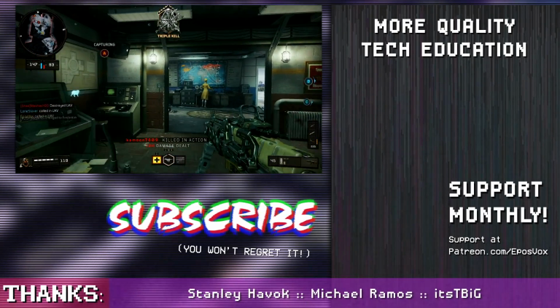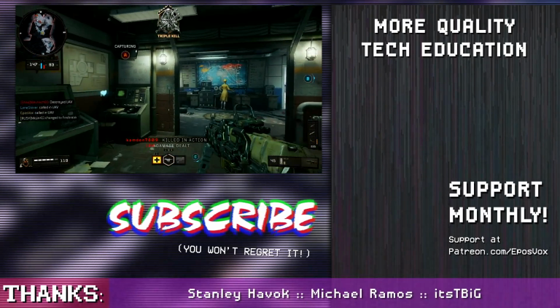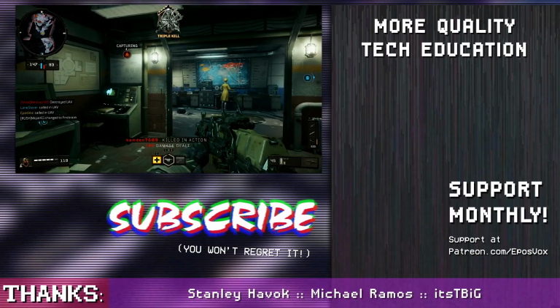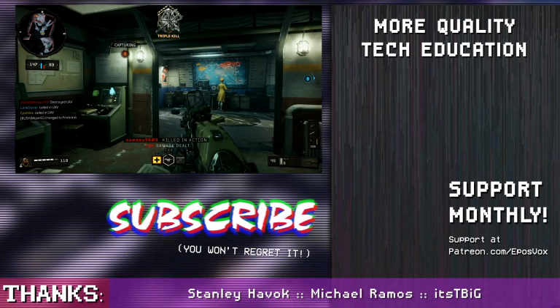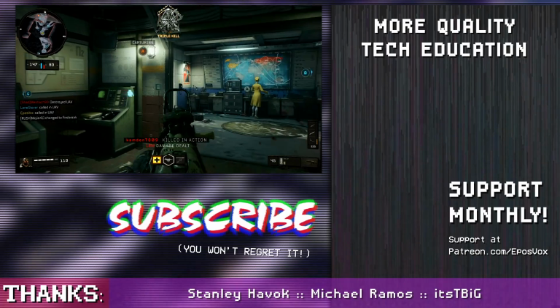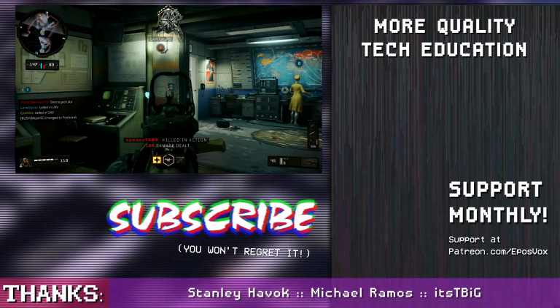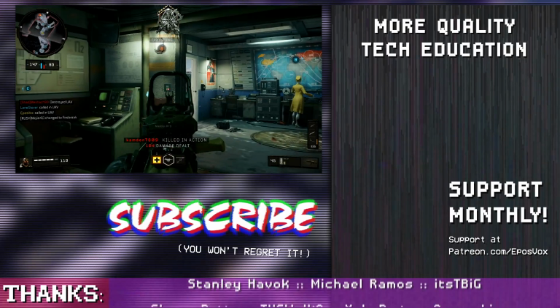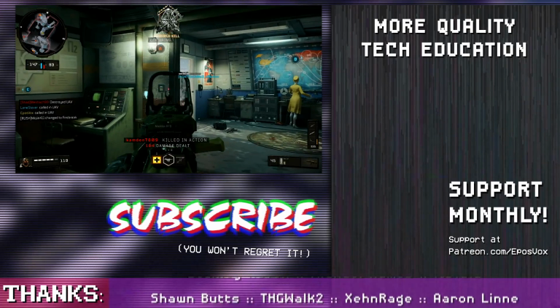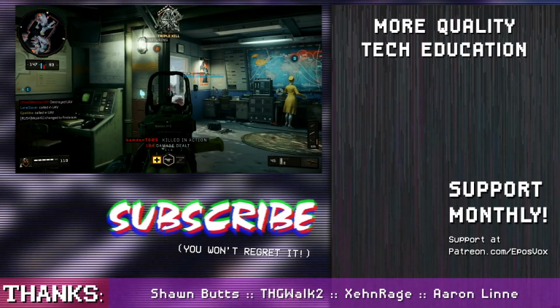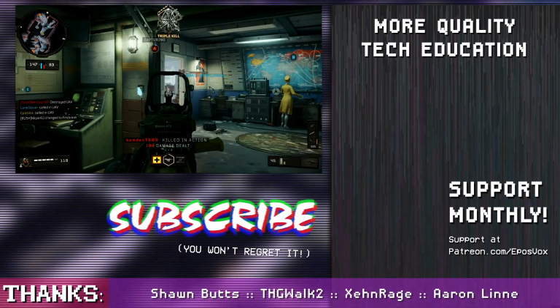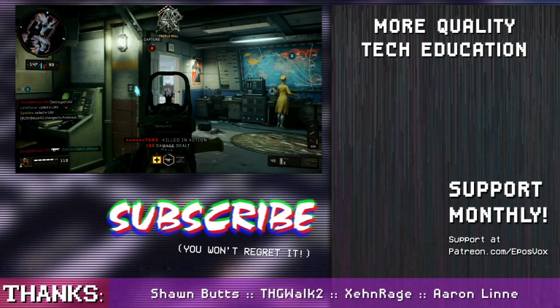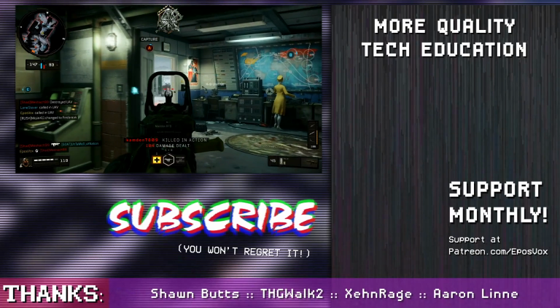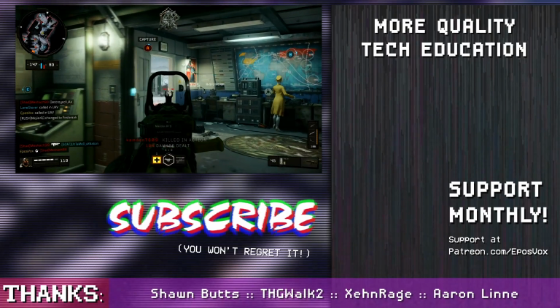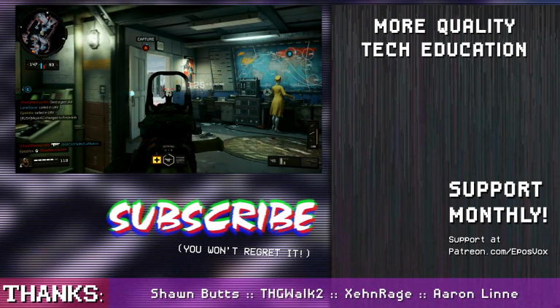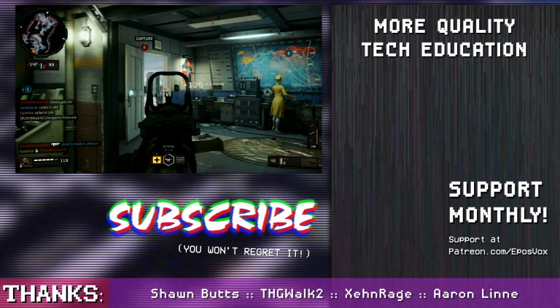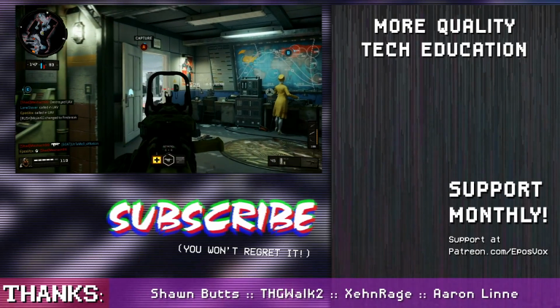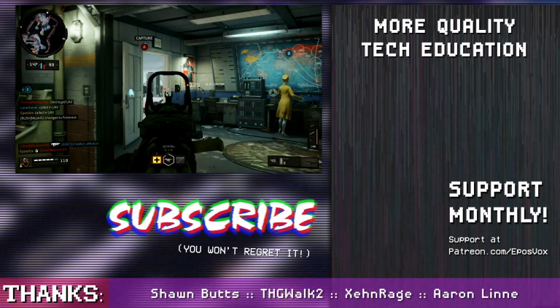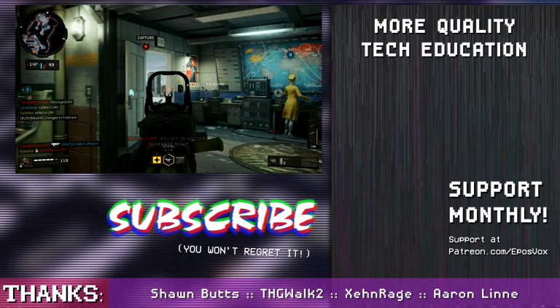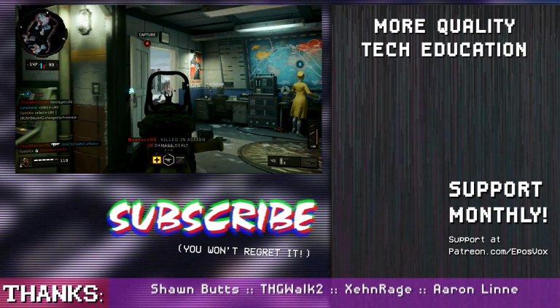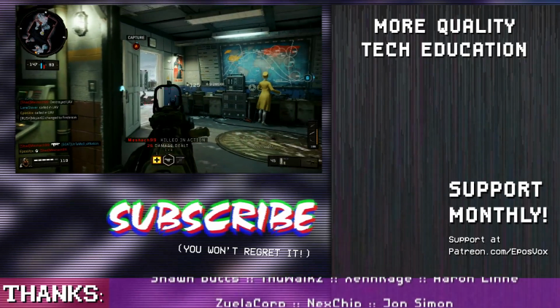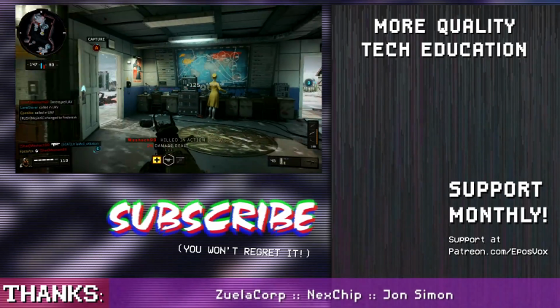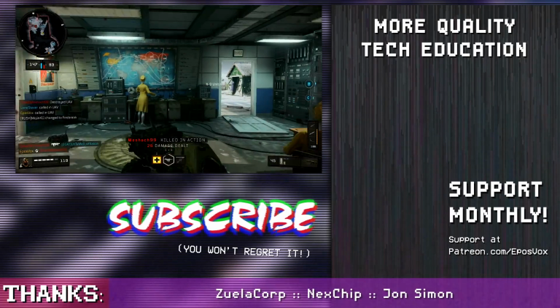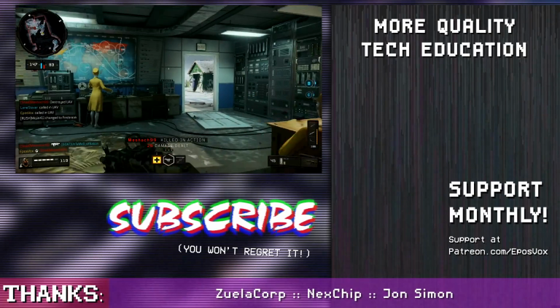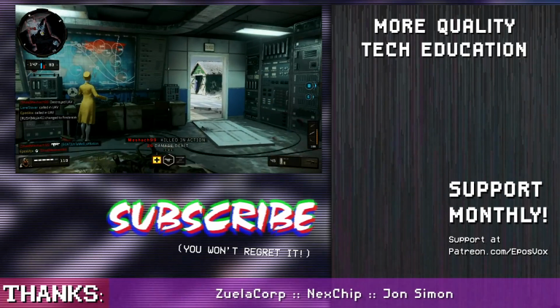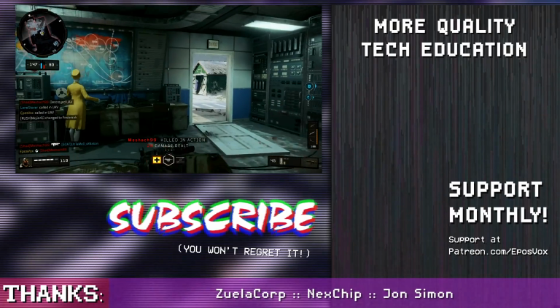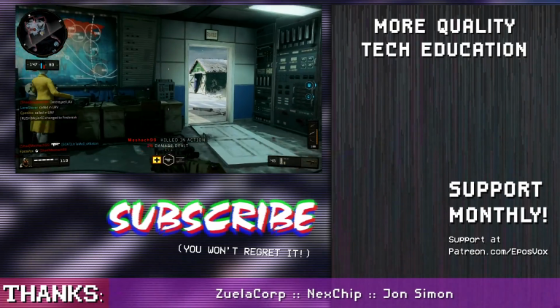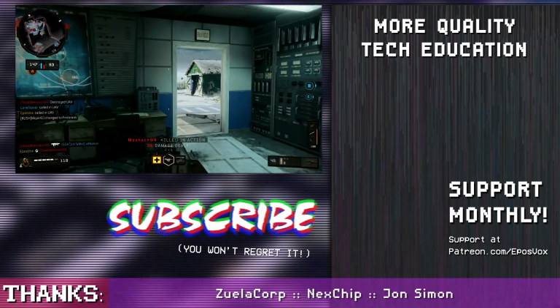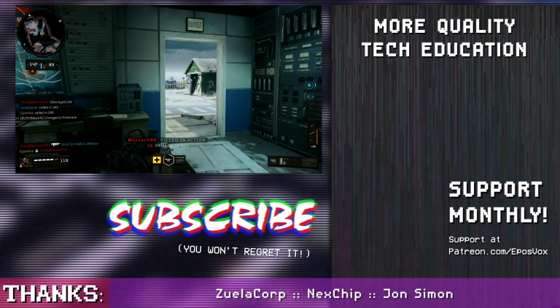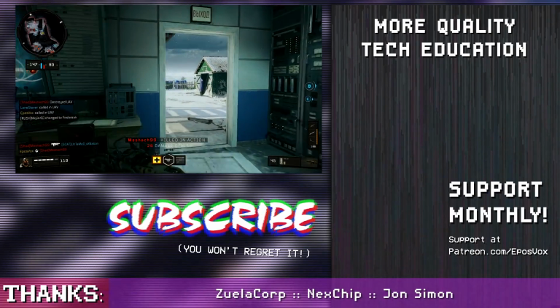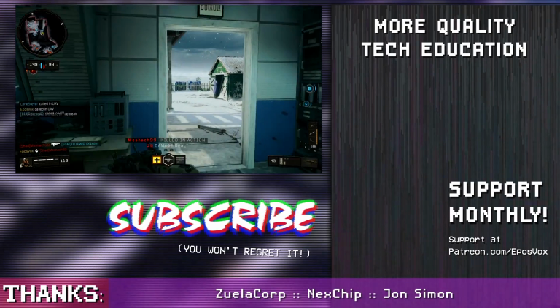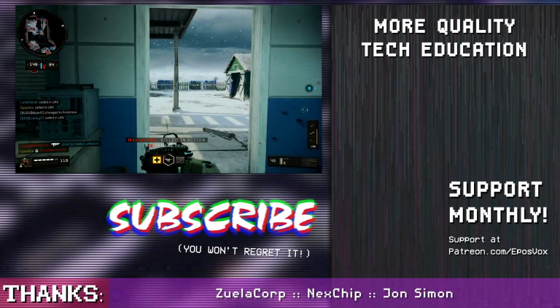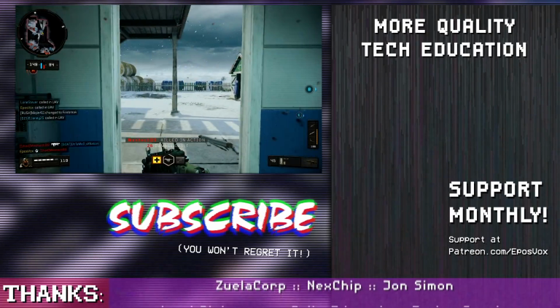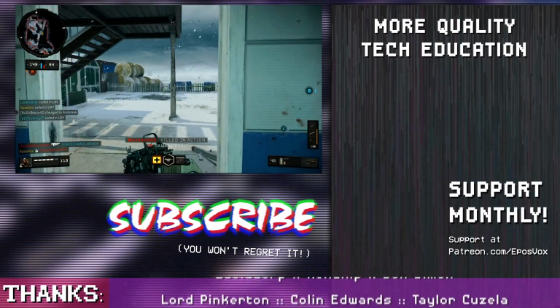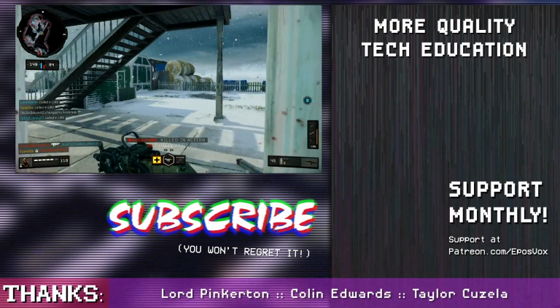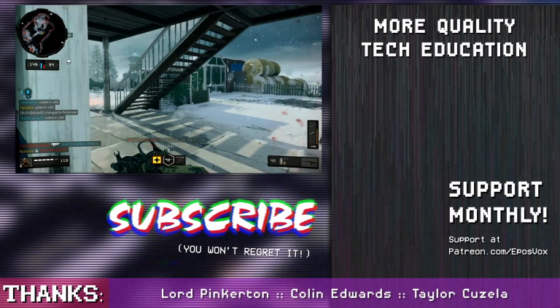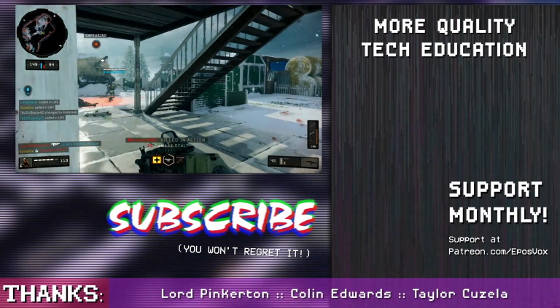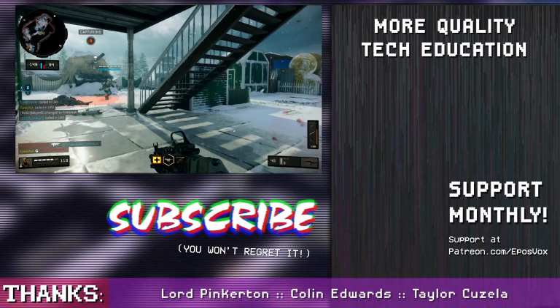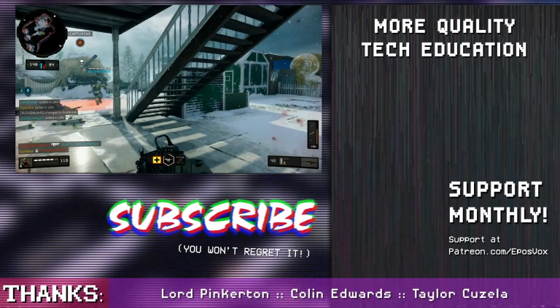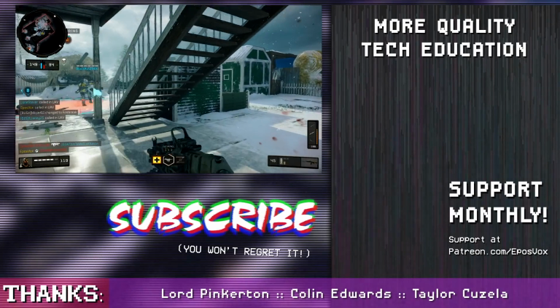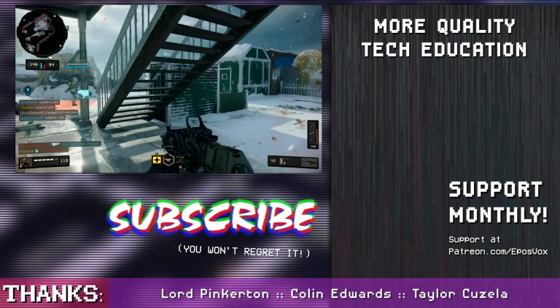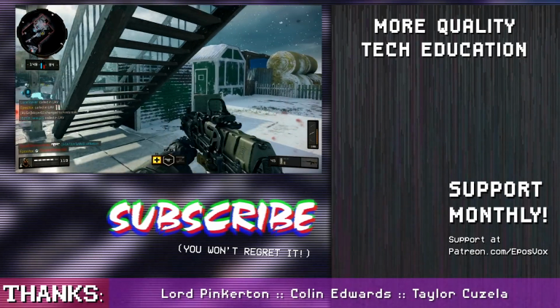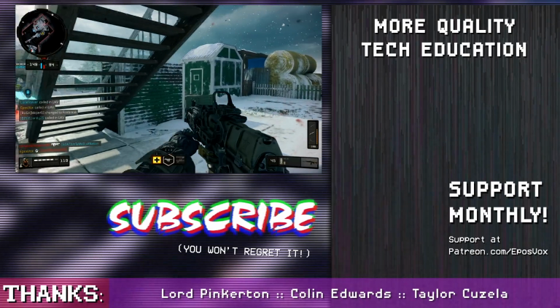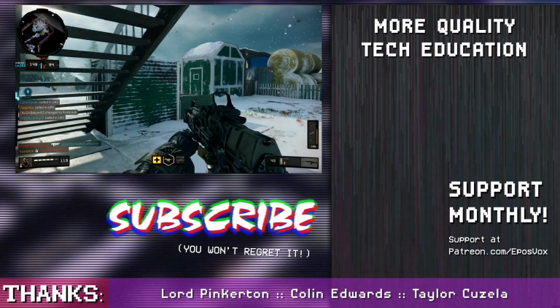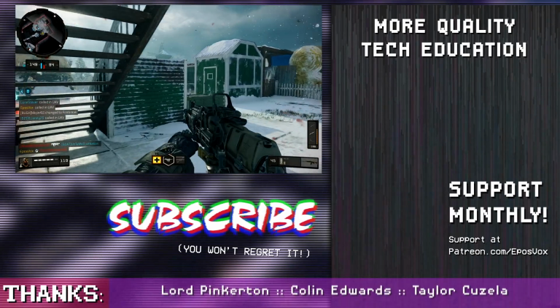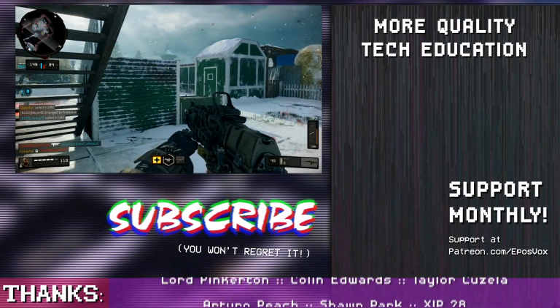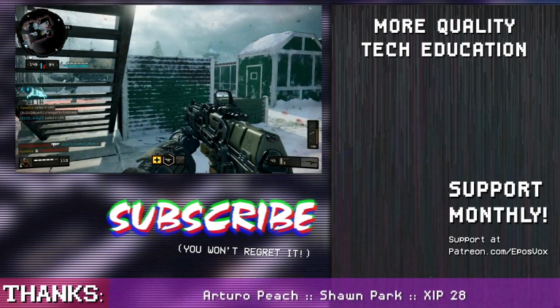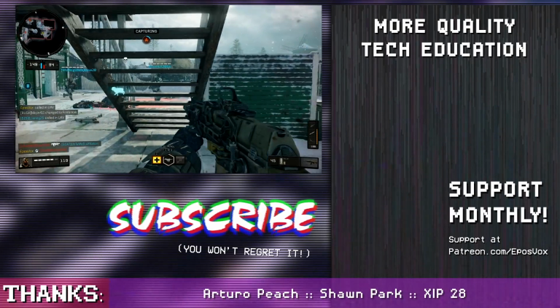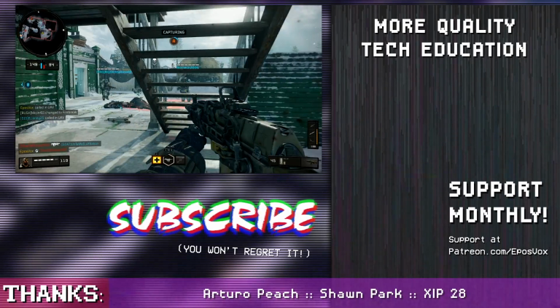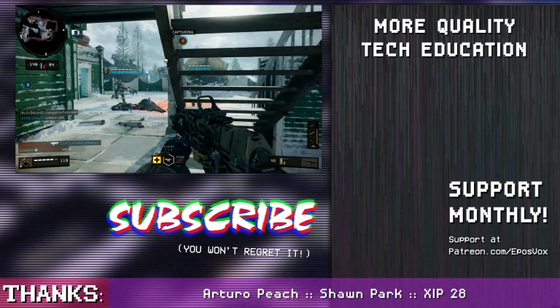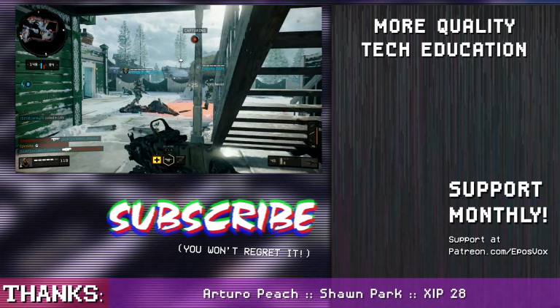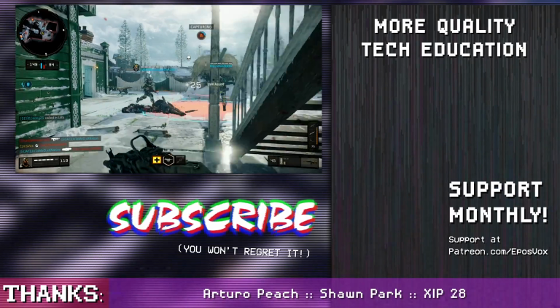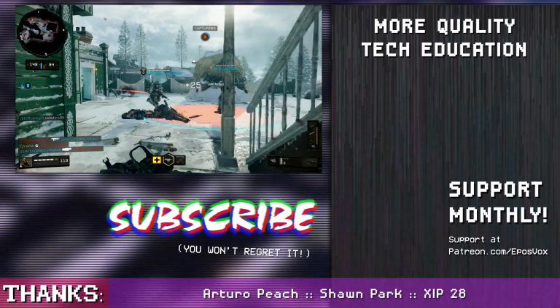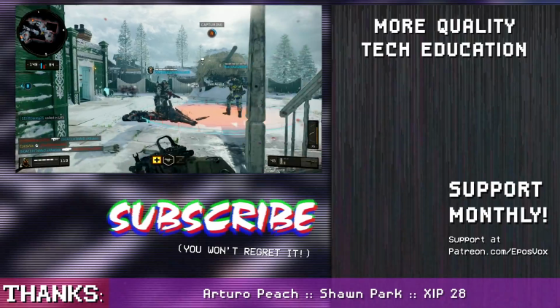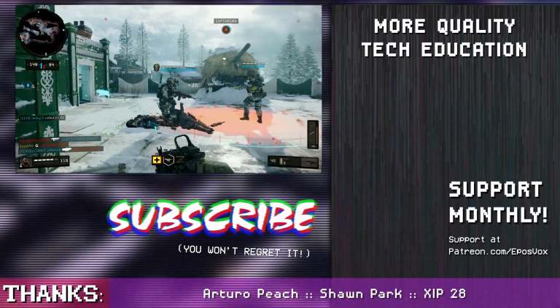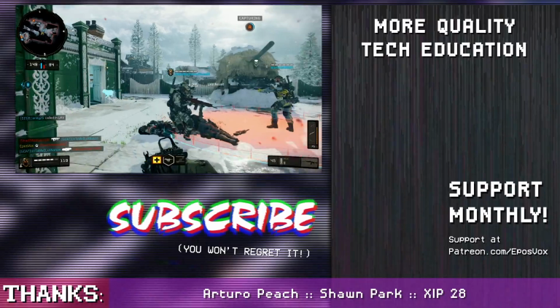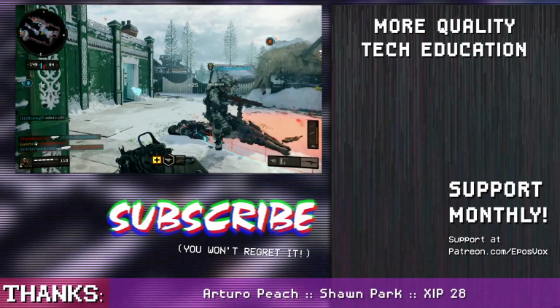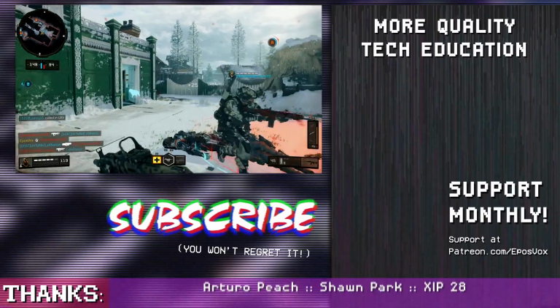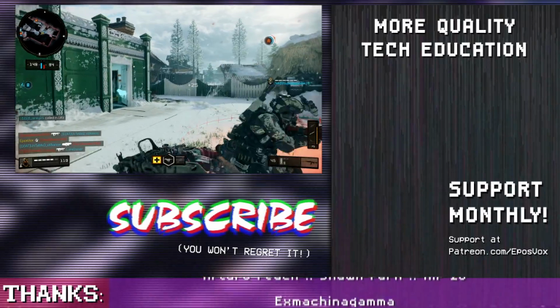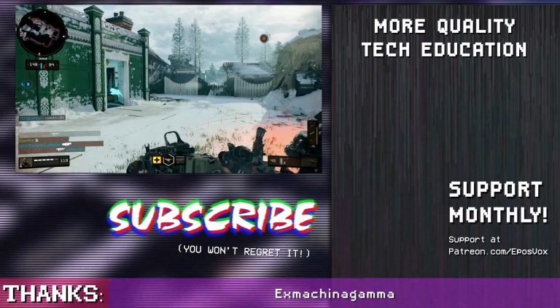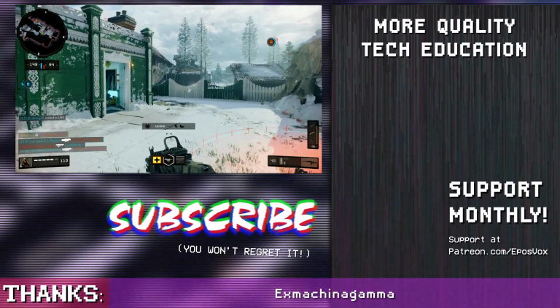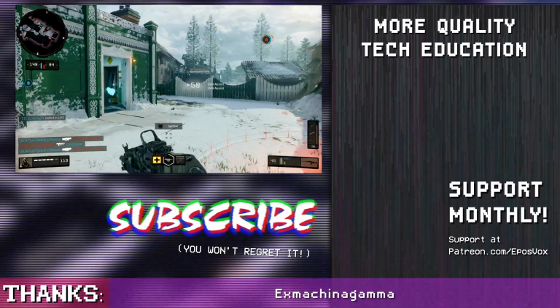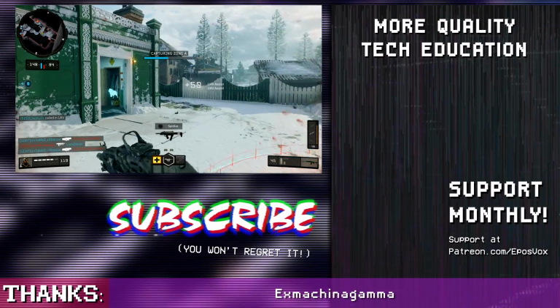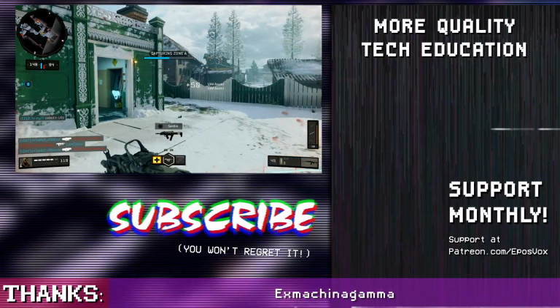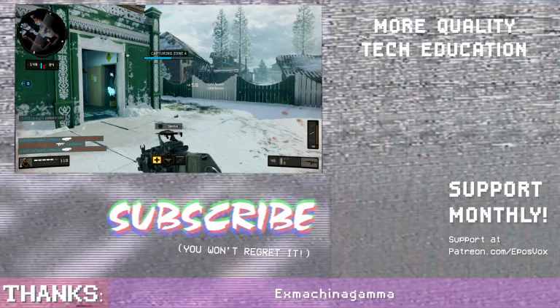Thank you so much for watching. Hit the like button if you enjoyed. Subscribe for more tech, education, and video capture card reviews, and I will see you in the next one.